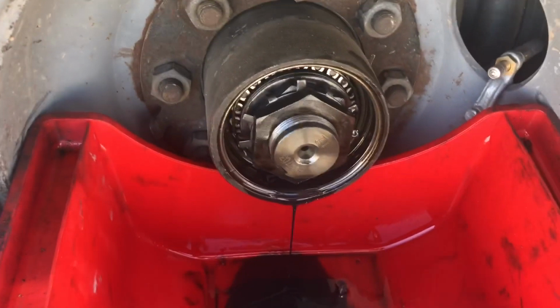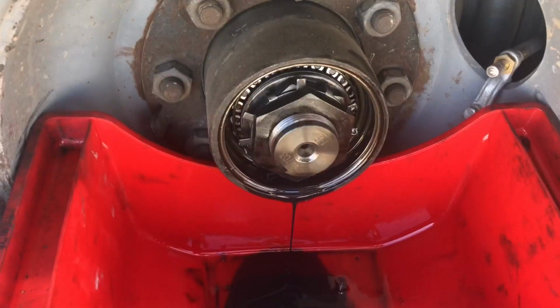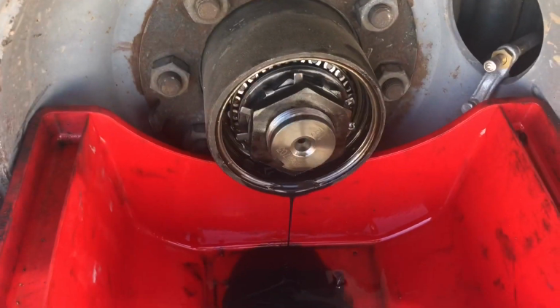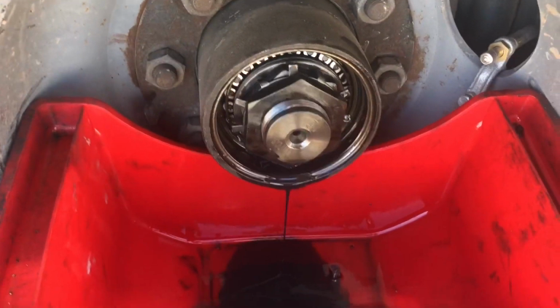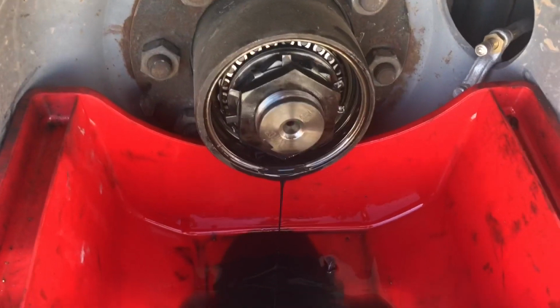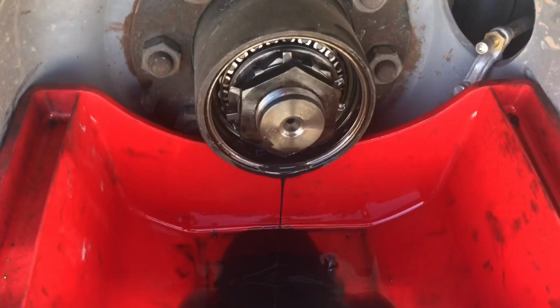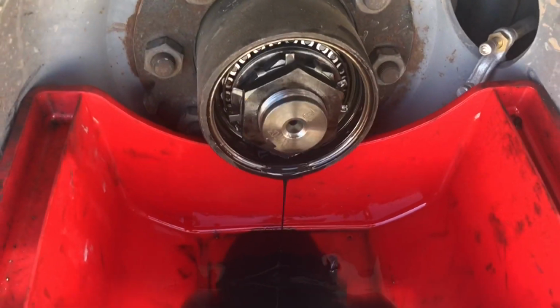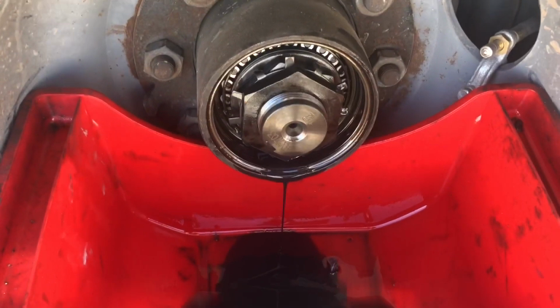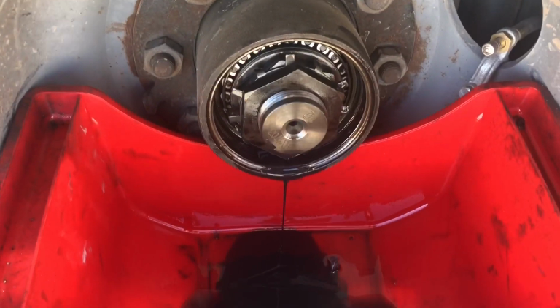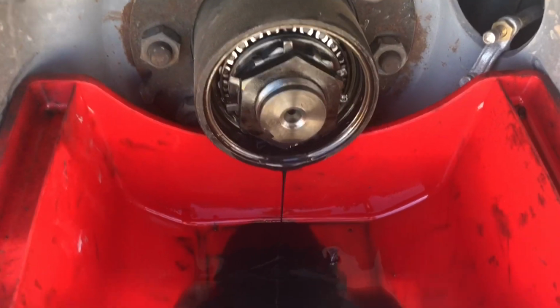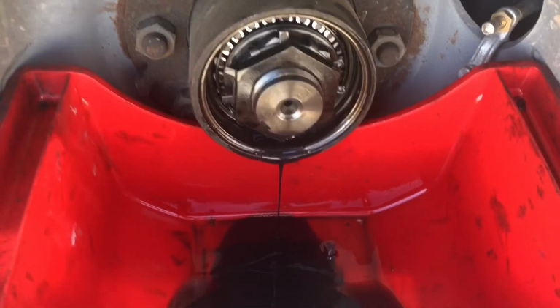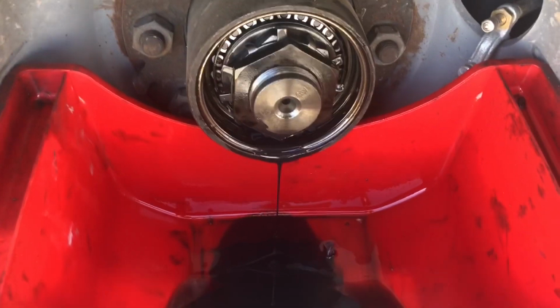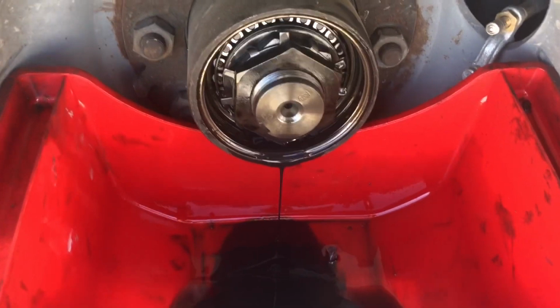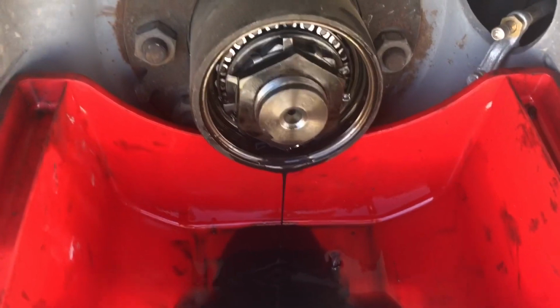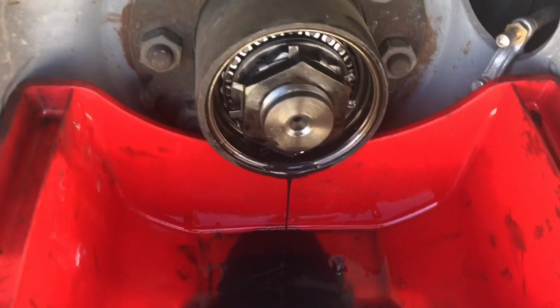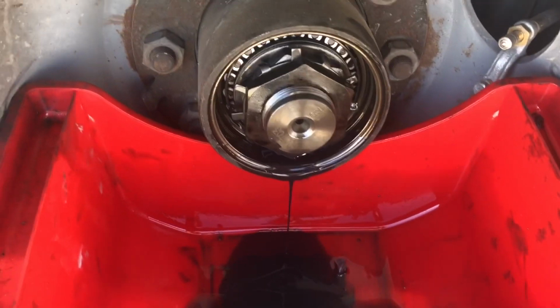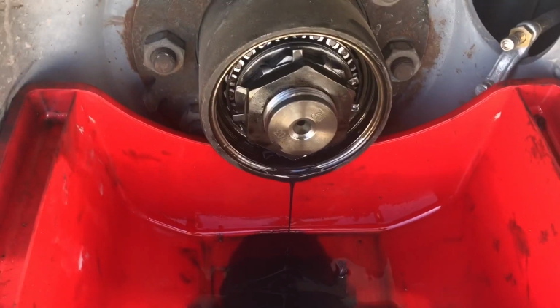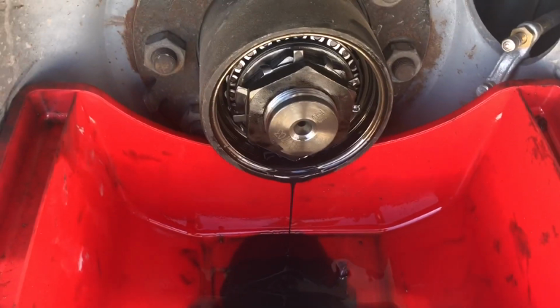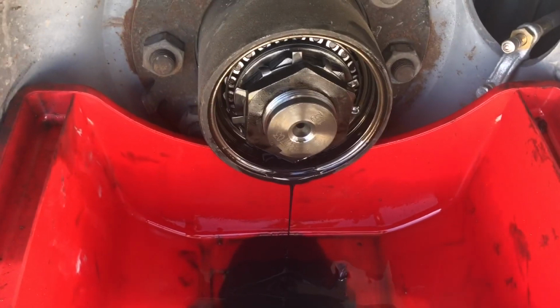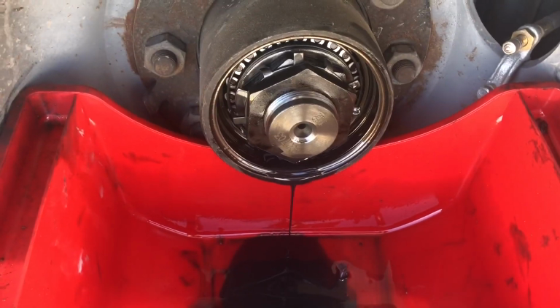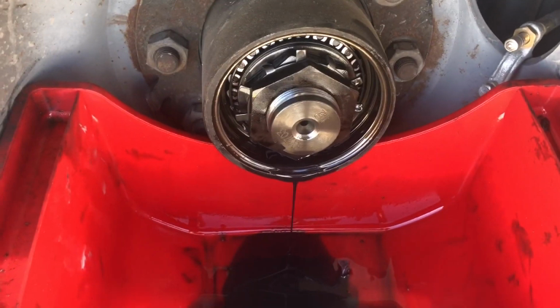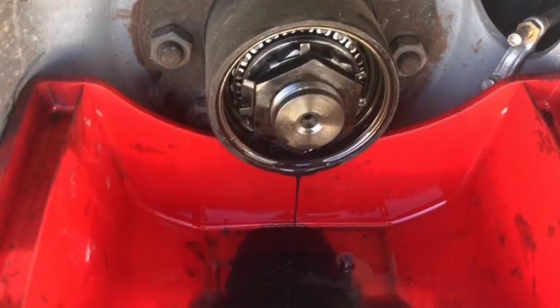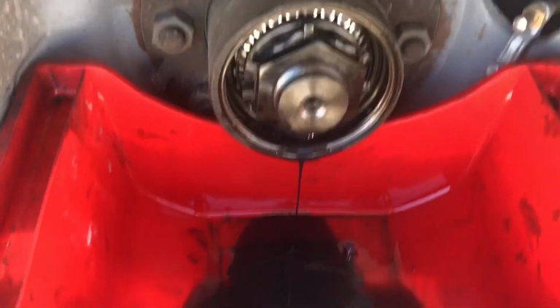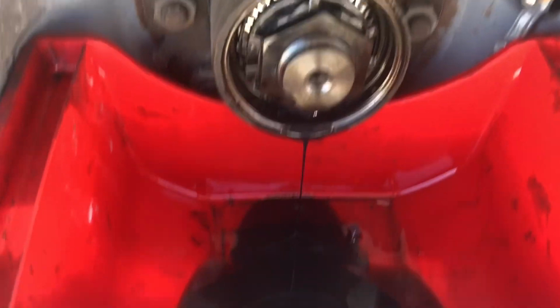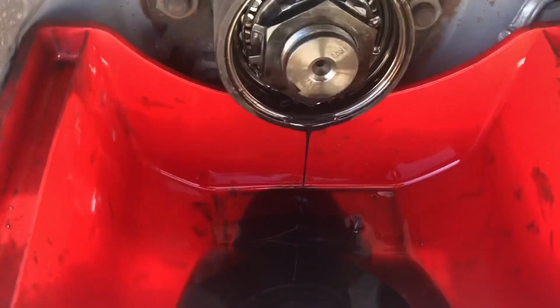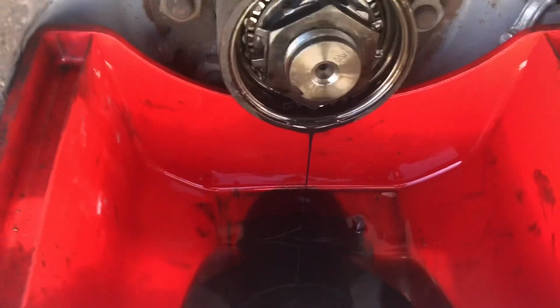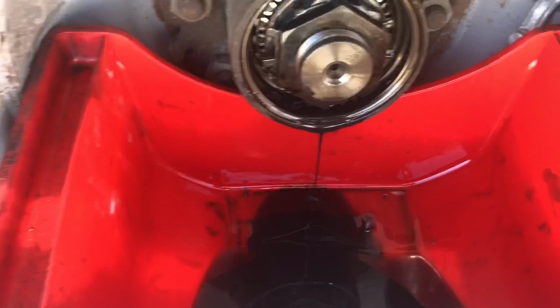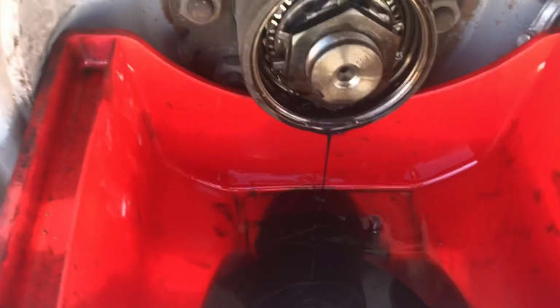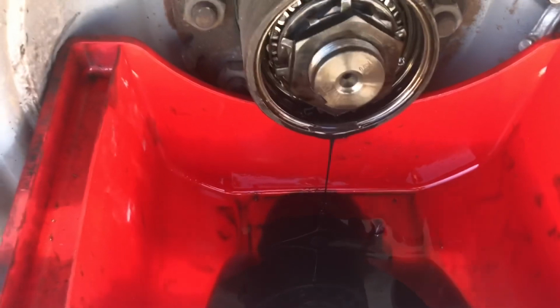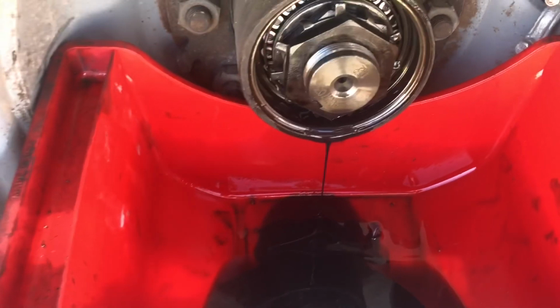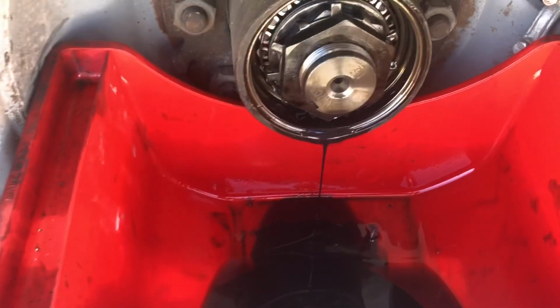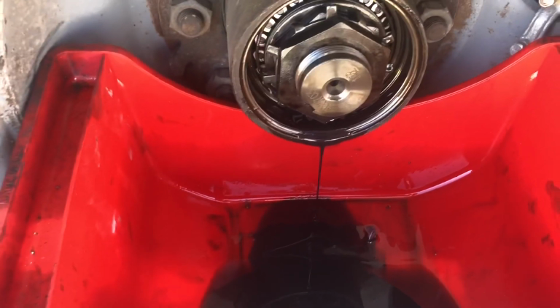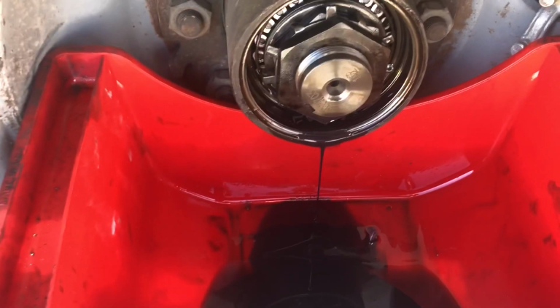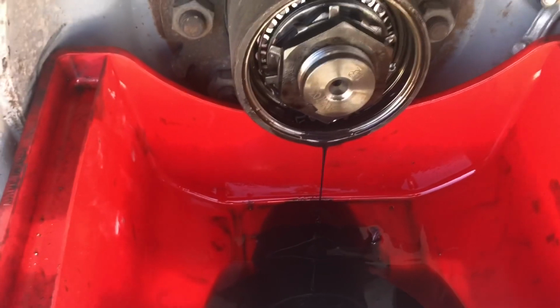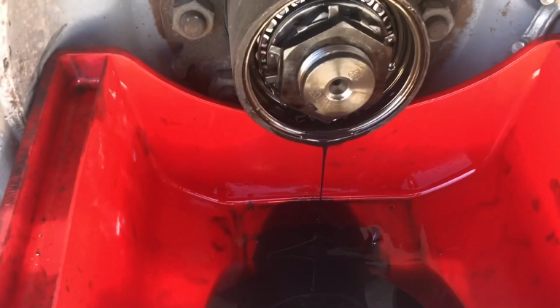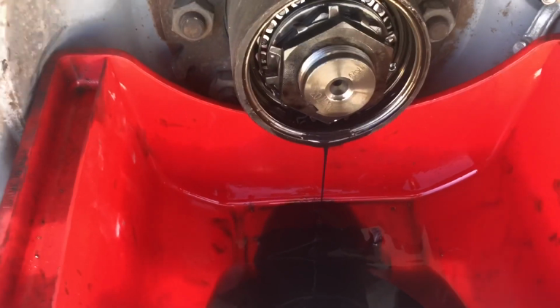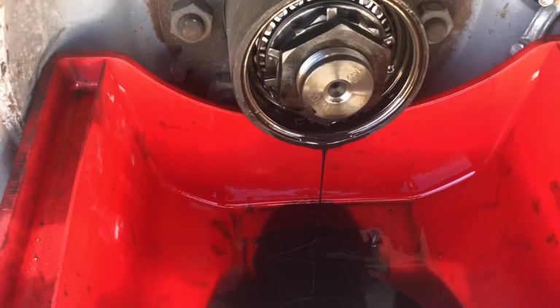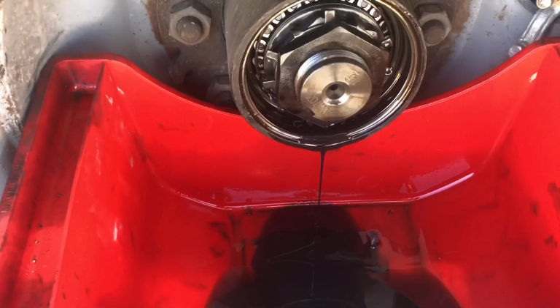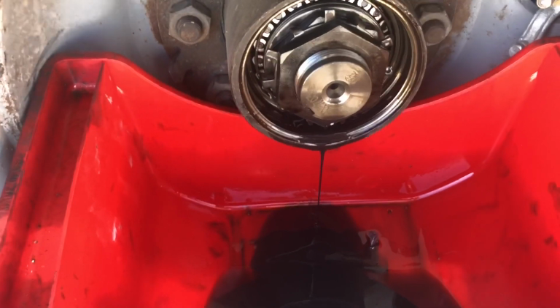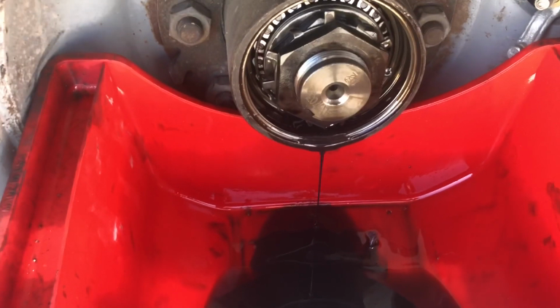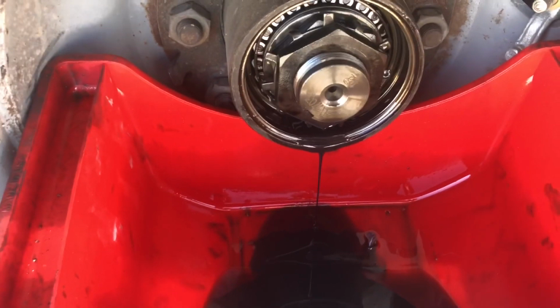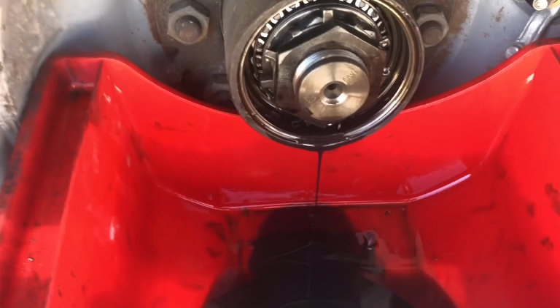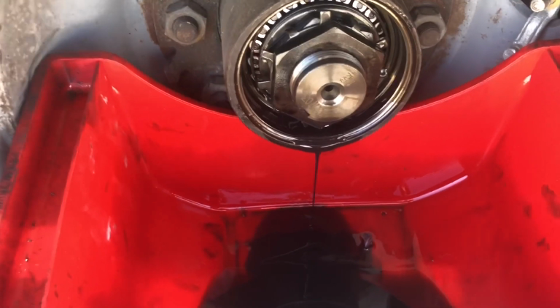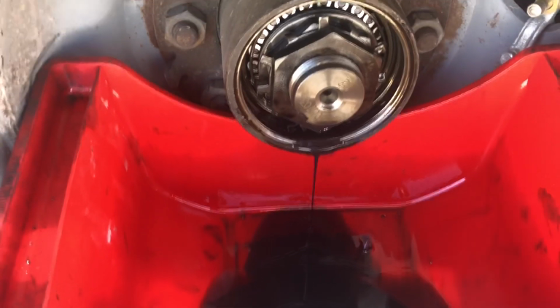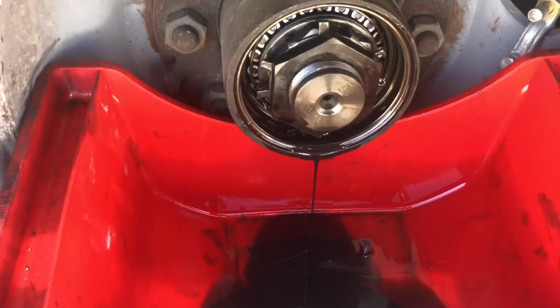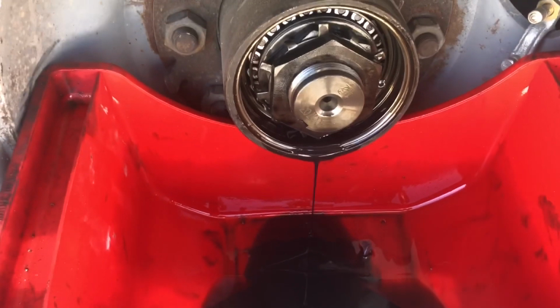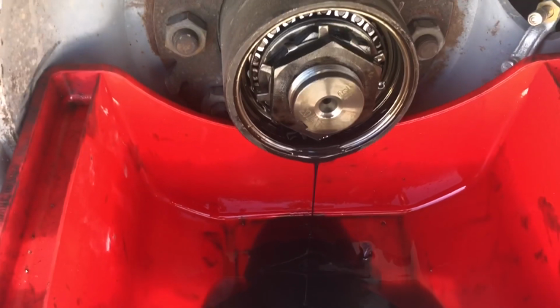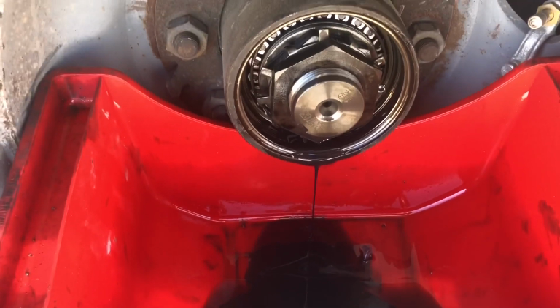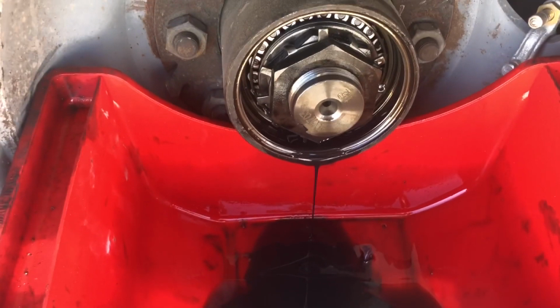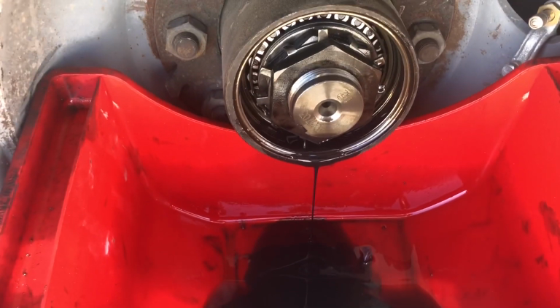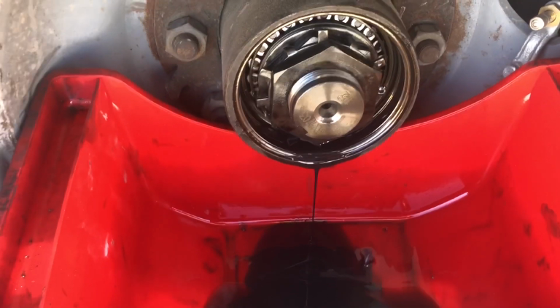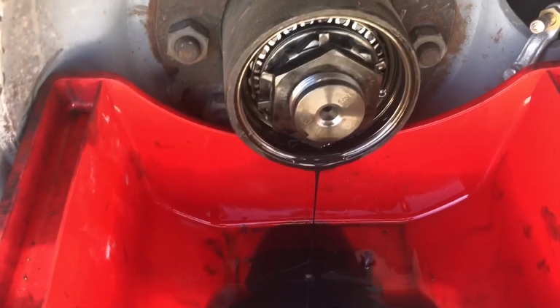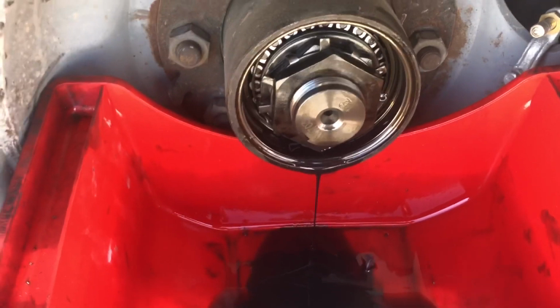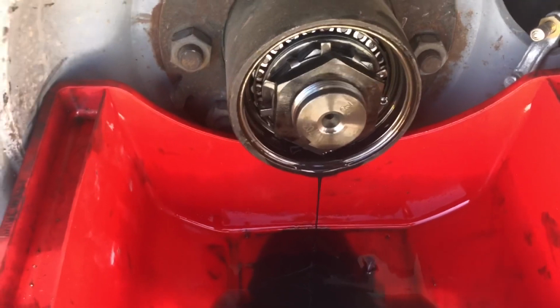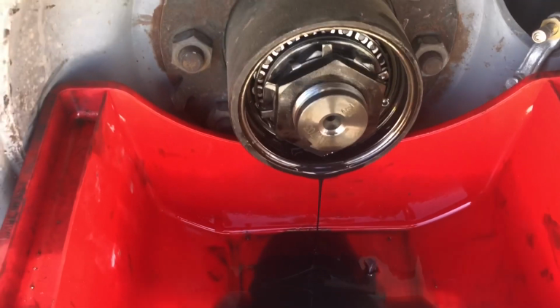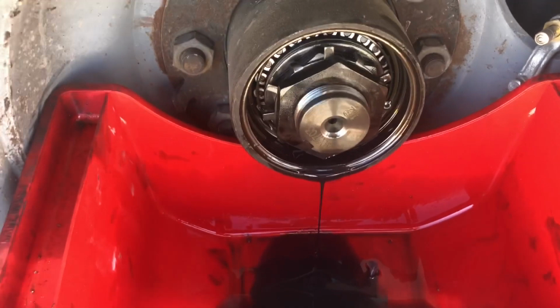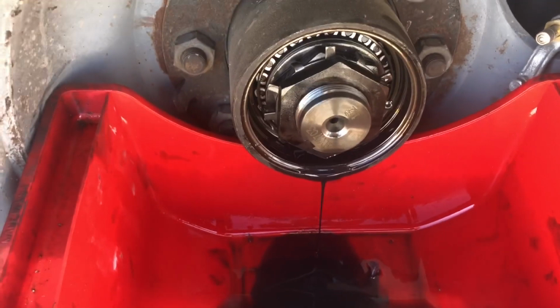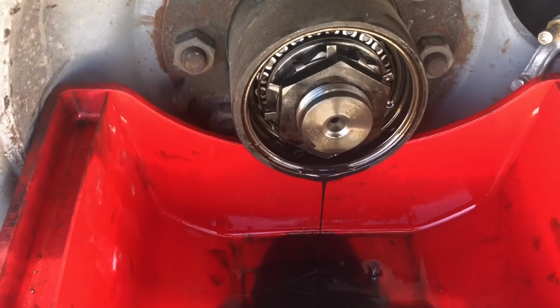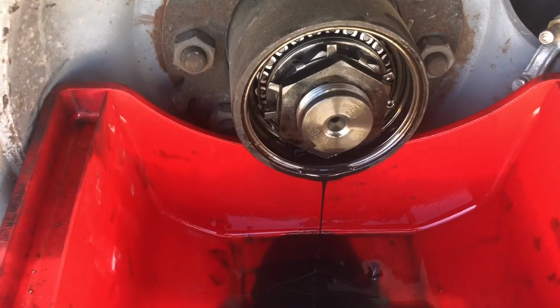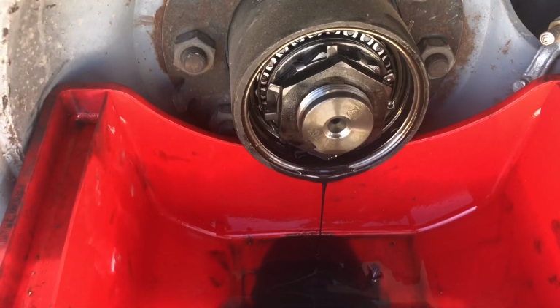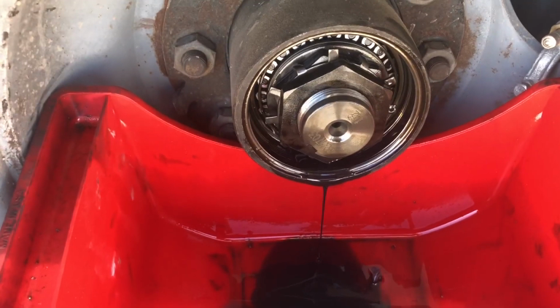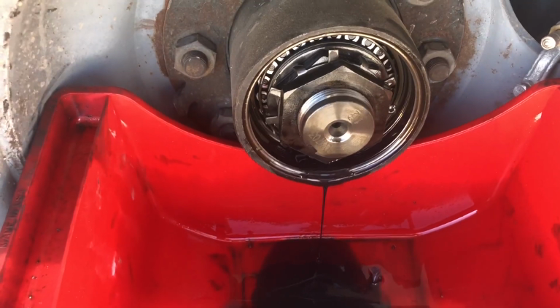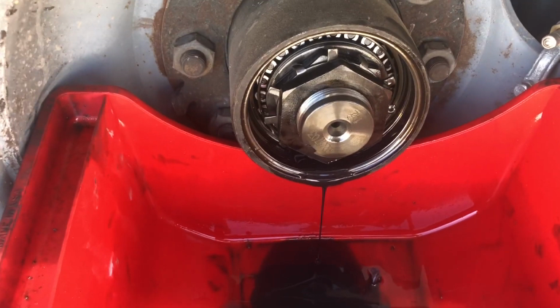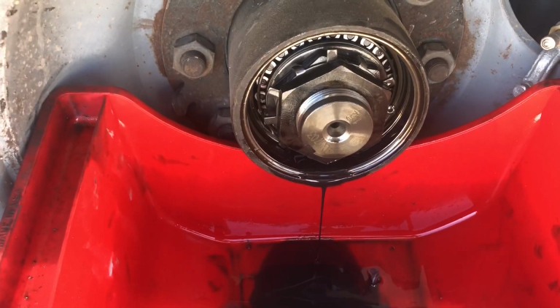As soon as you get finished draining, squirt it with some brake cleaner, clean it all out, and put the metal caps on by Vulcrum.